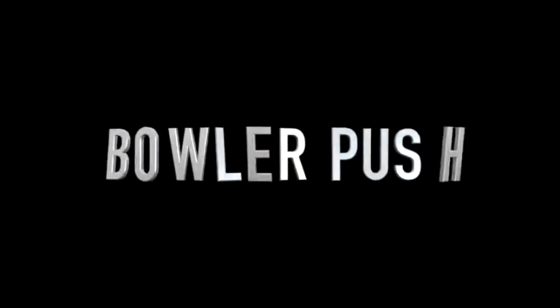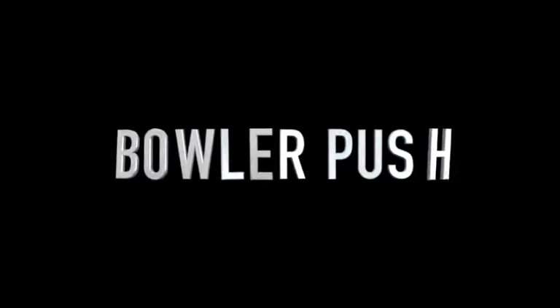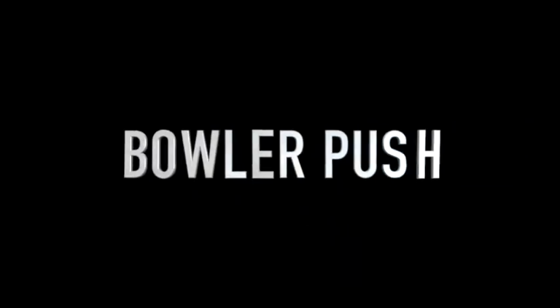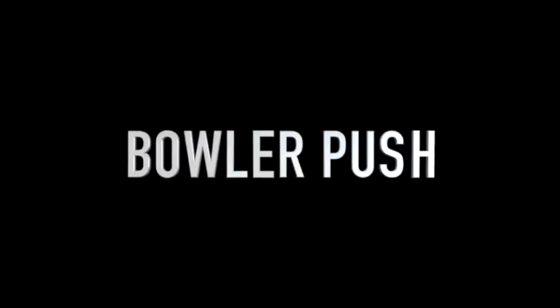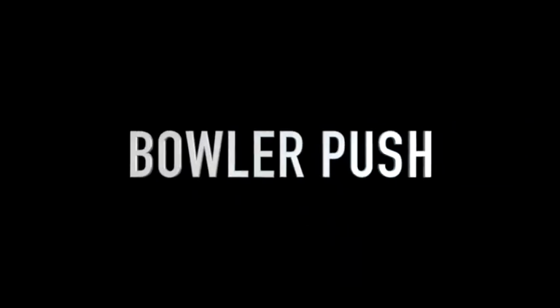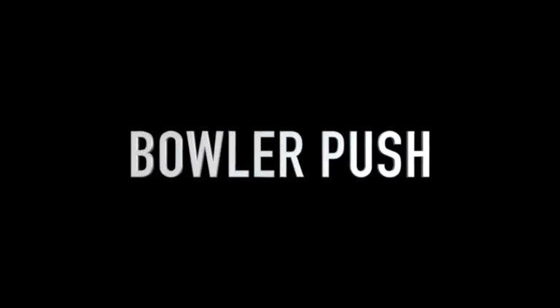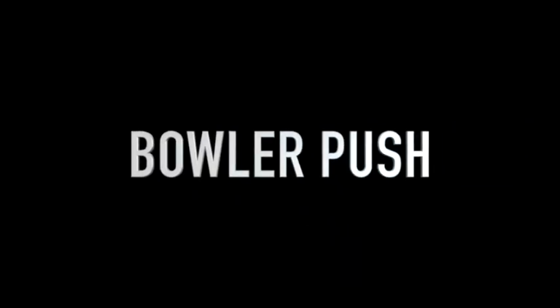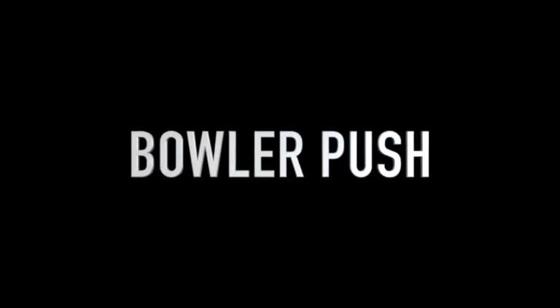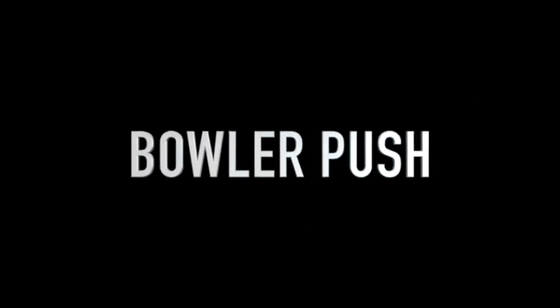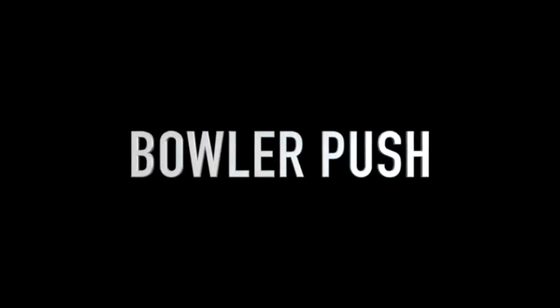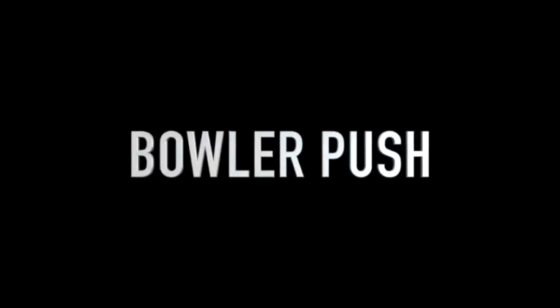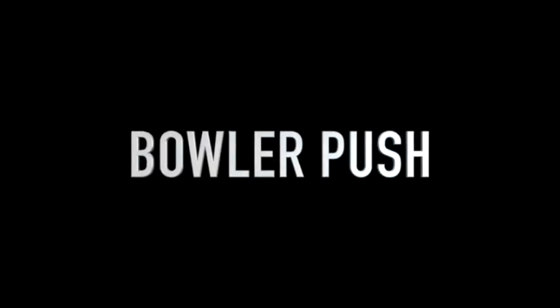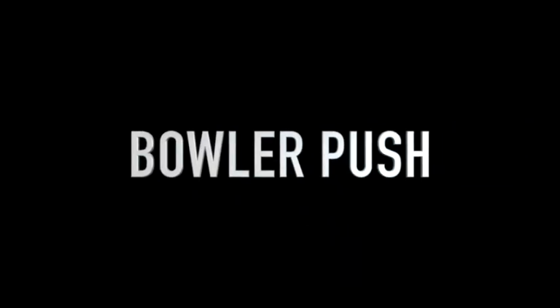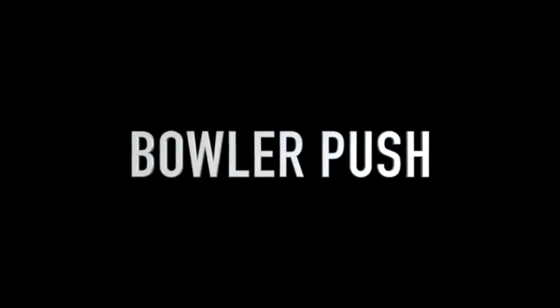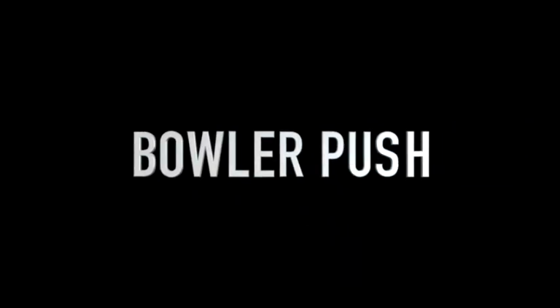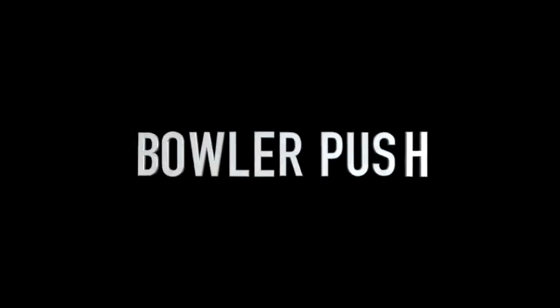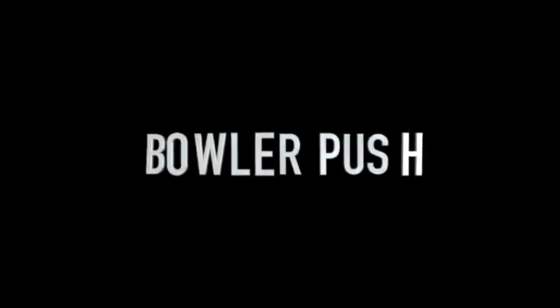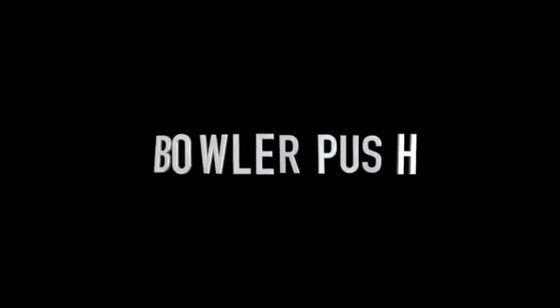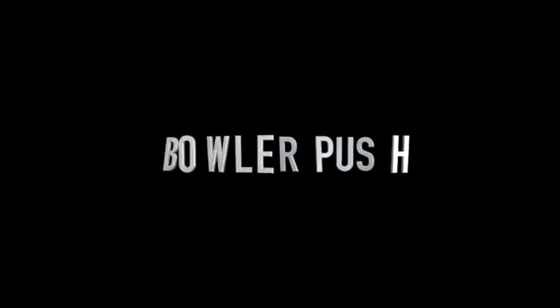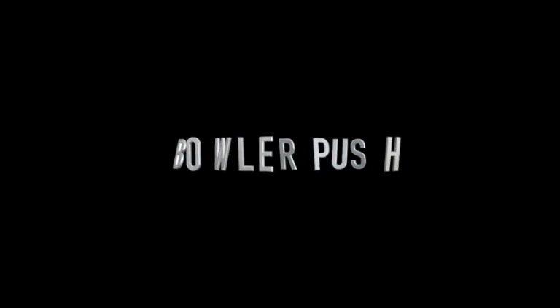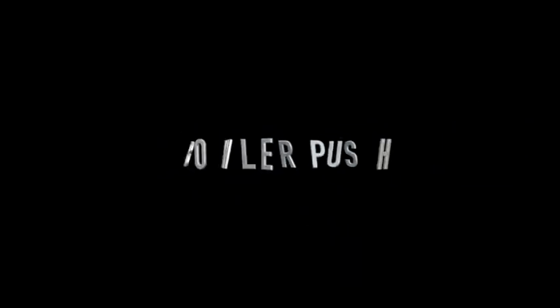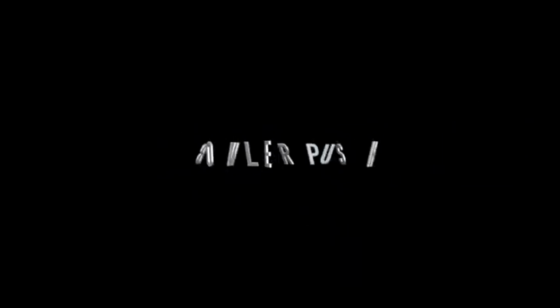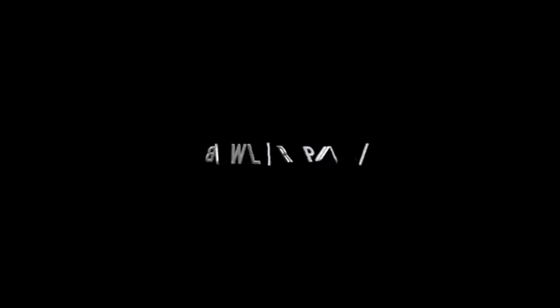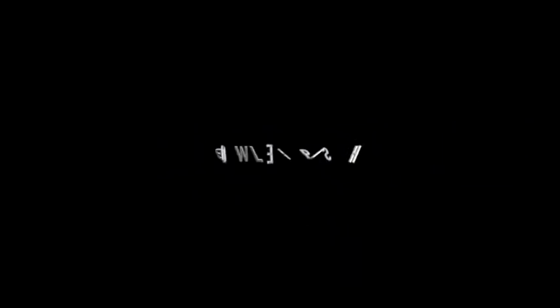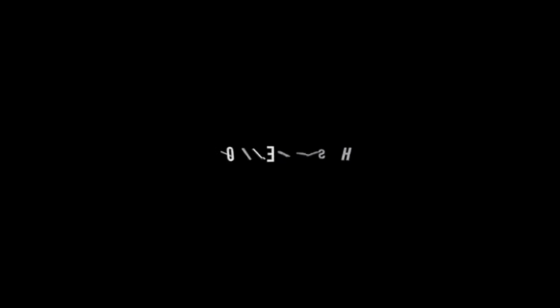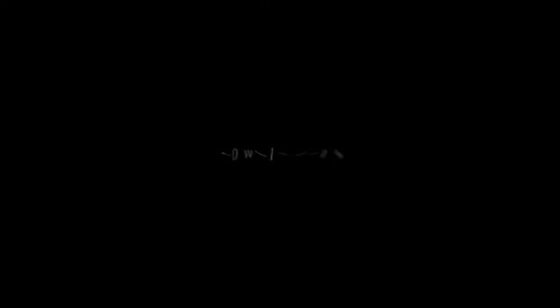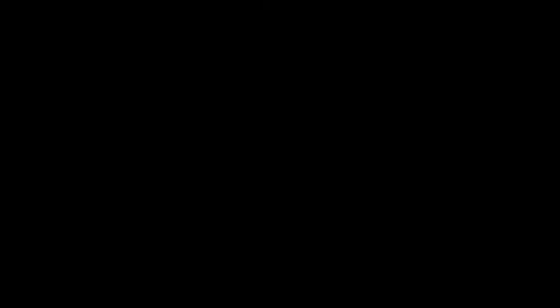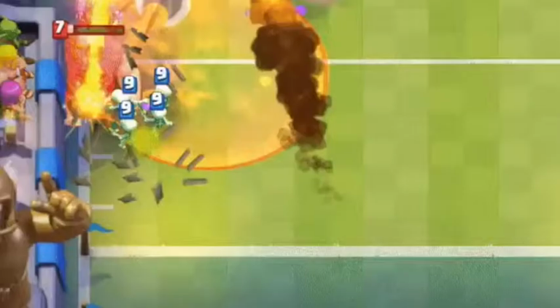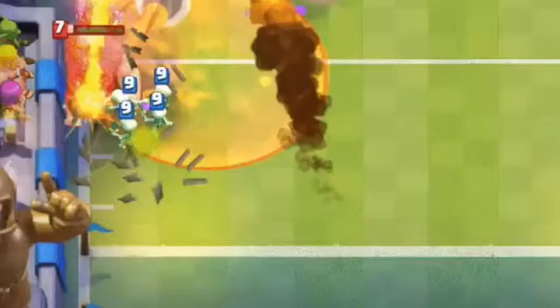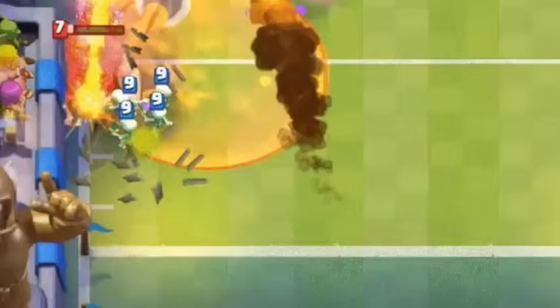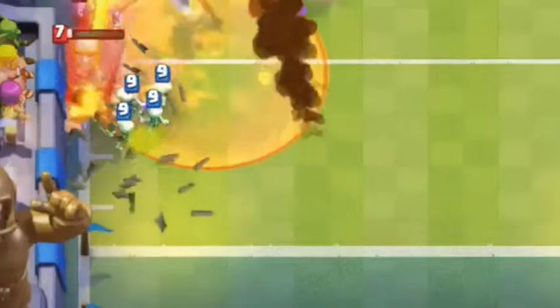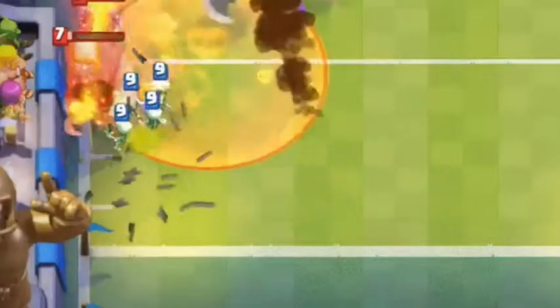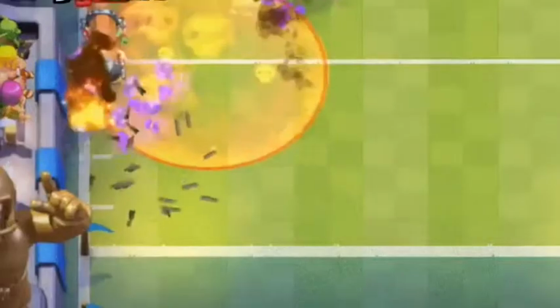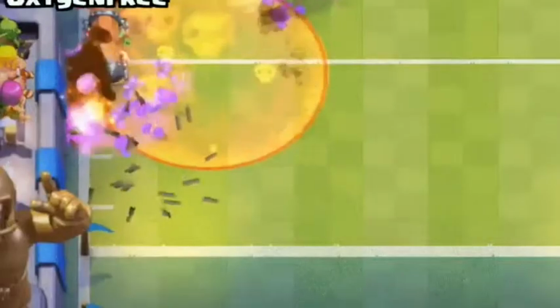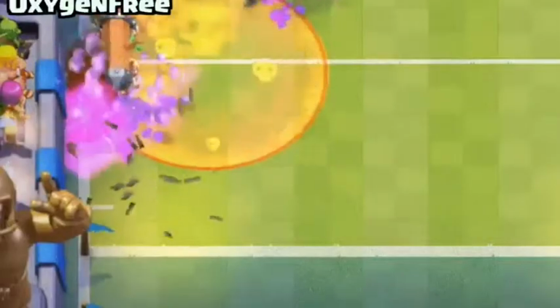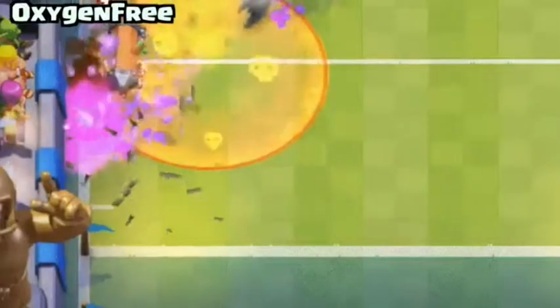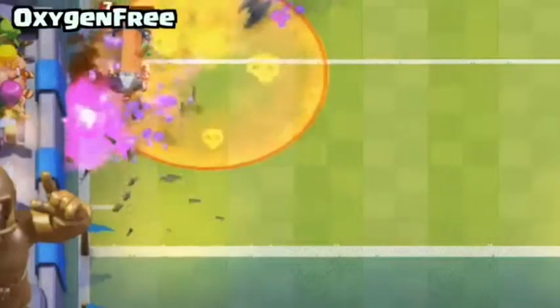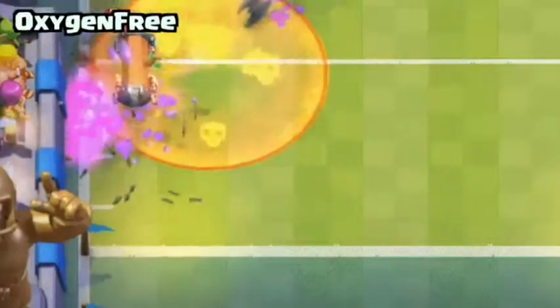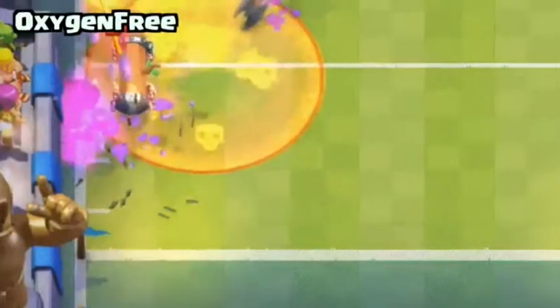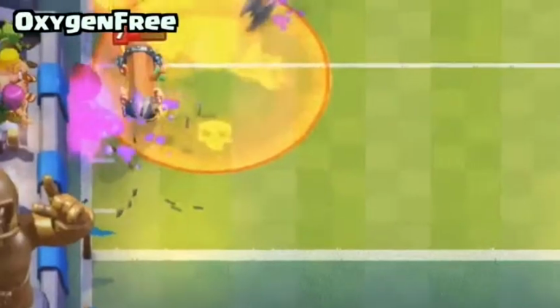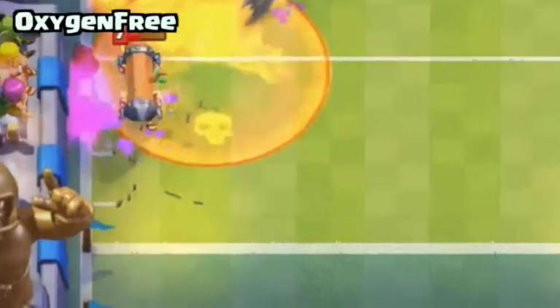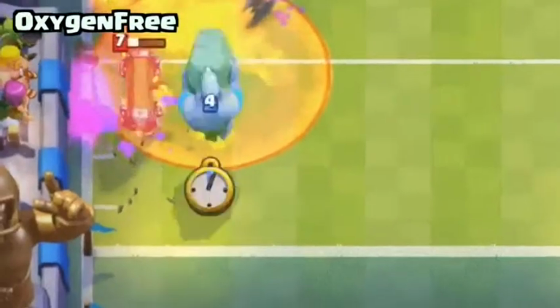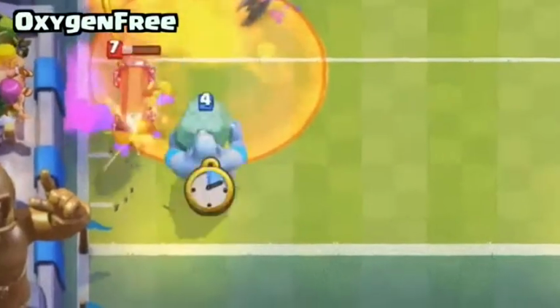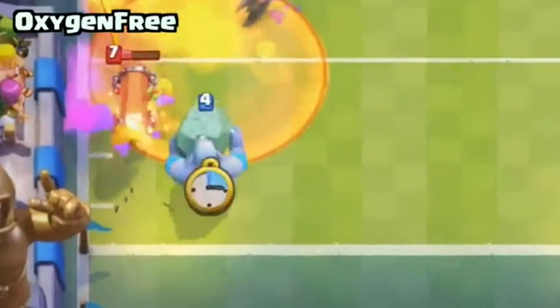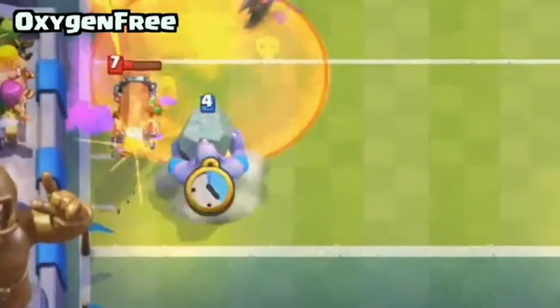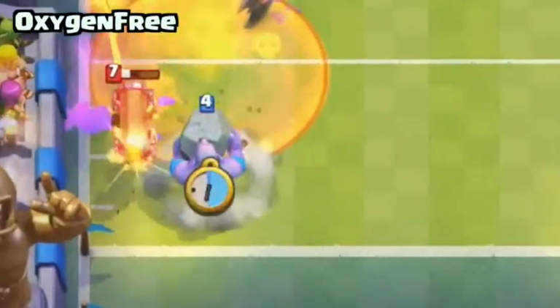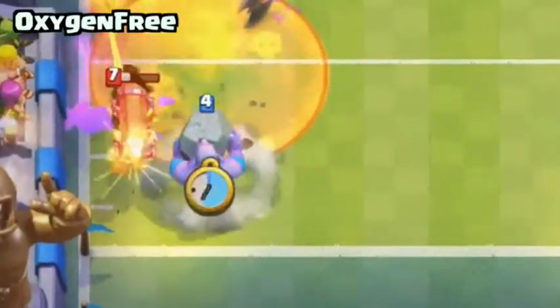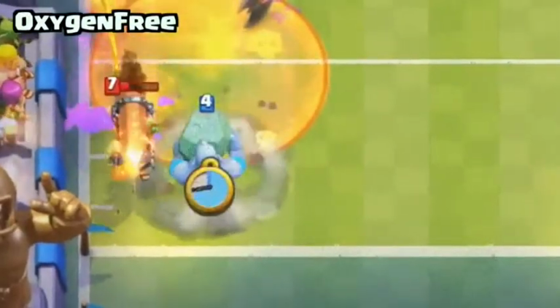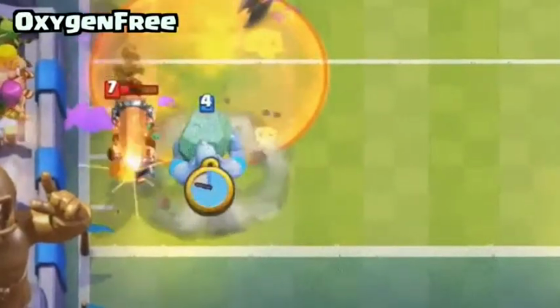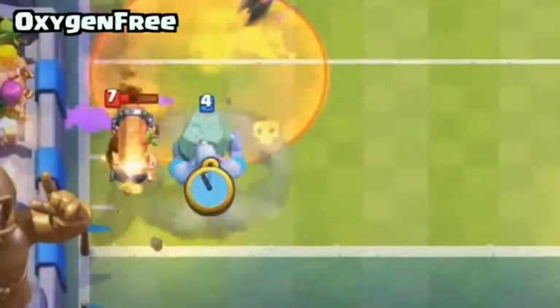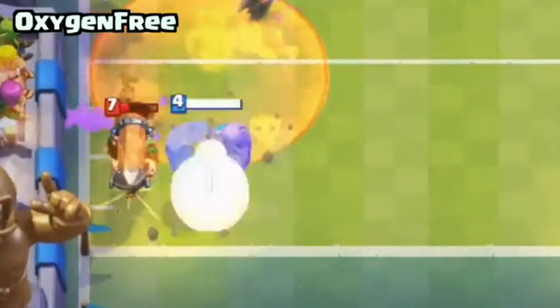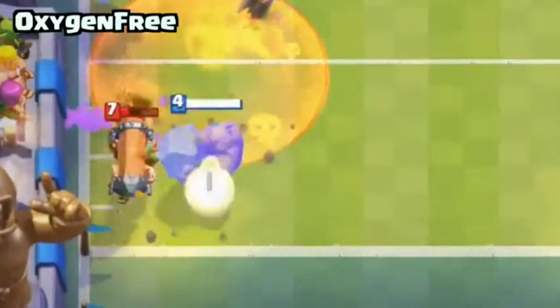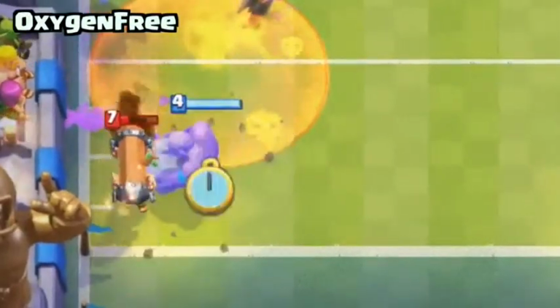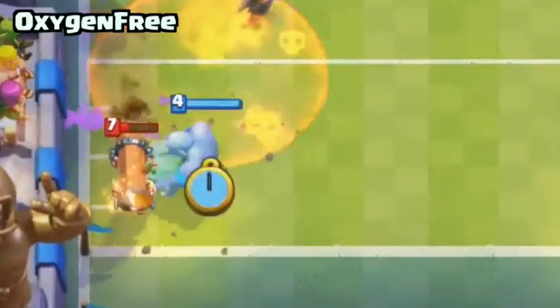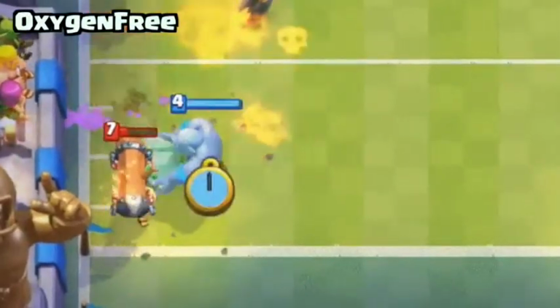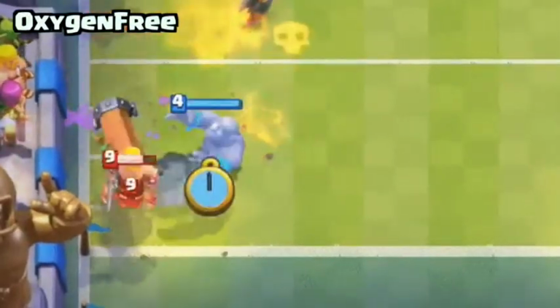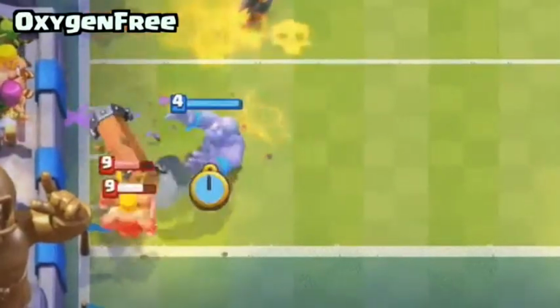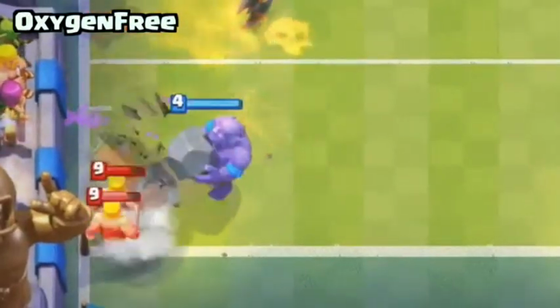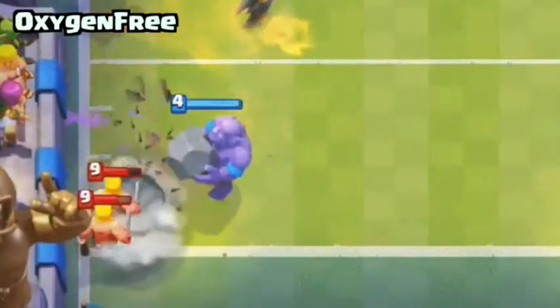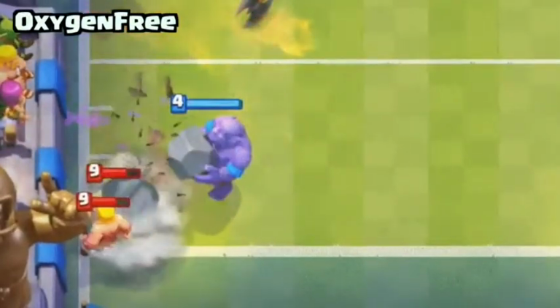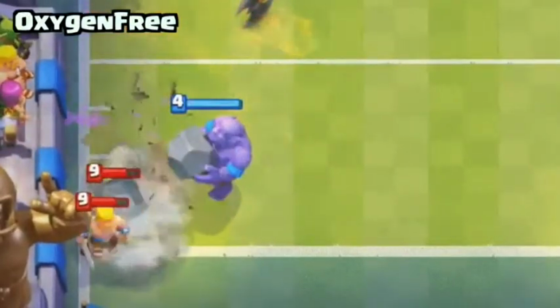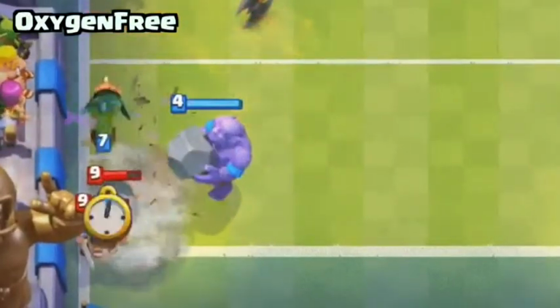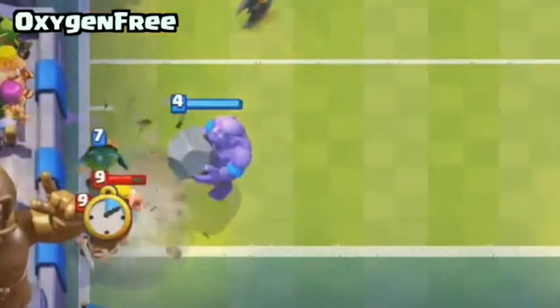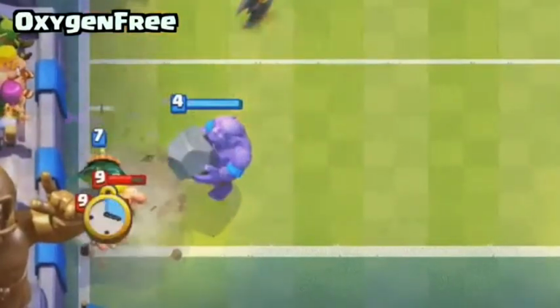Bowler Push: Bowler pushes the enemy troops towards the touchdown line.